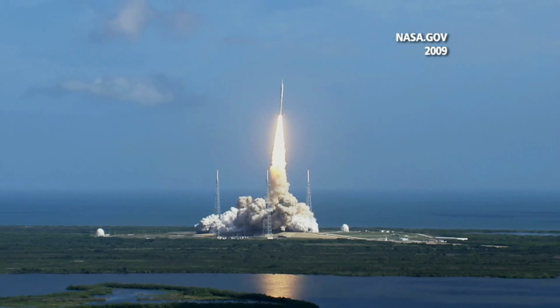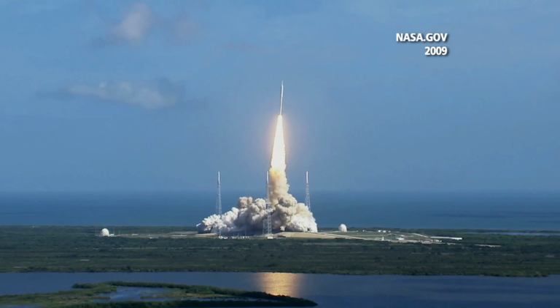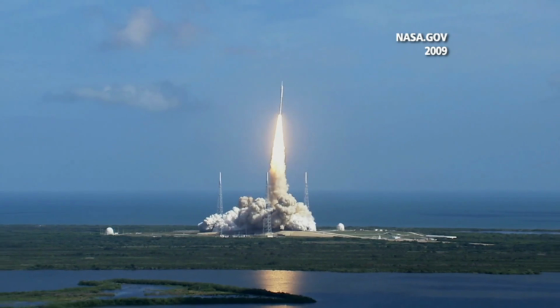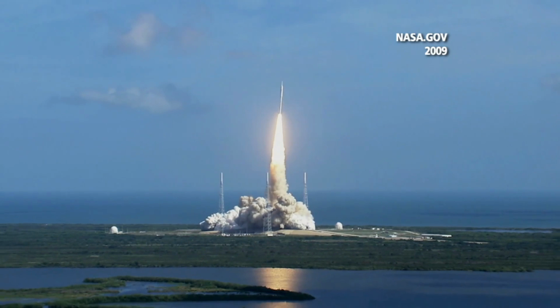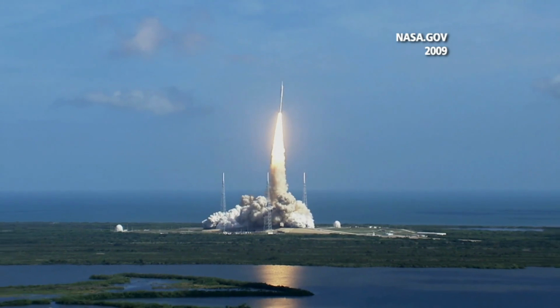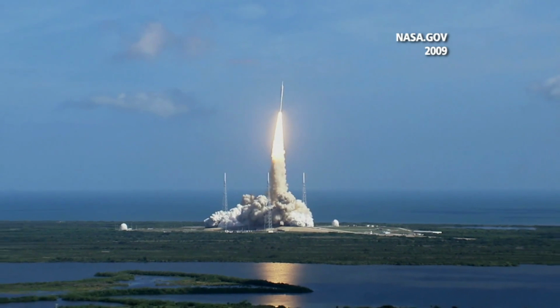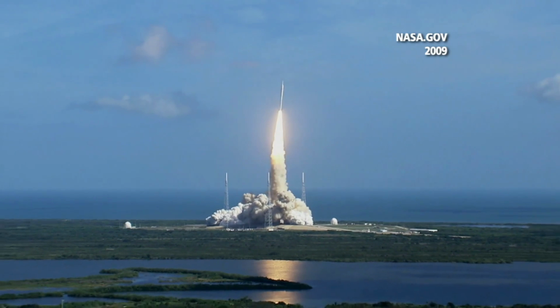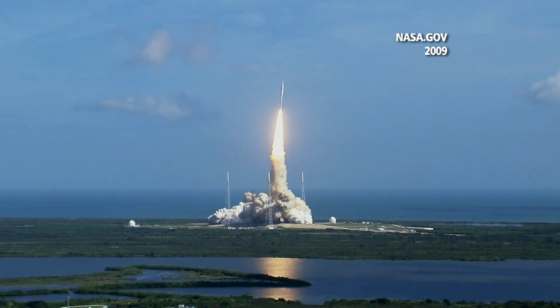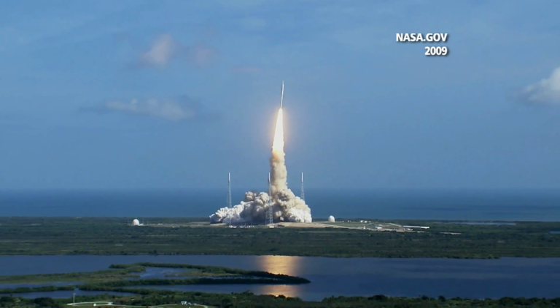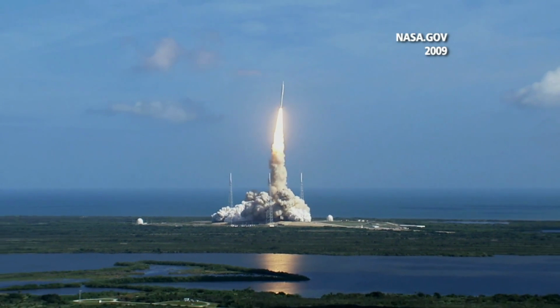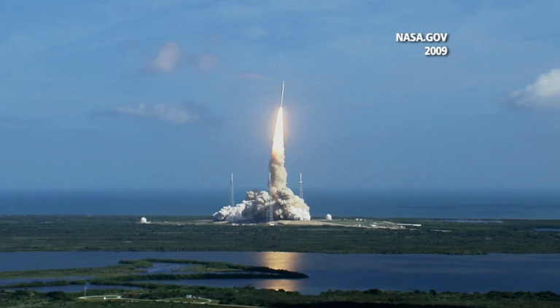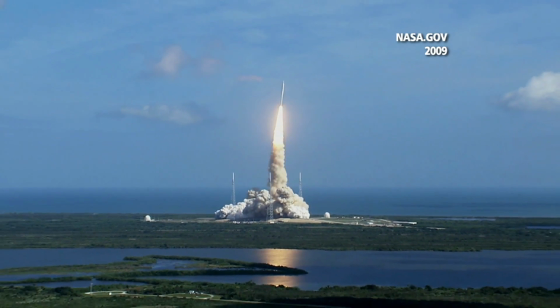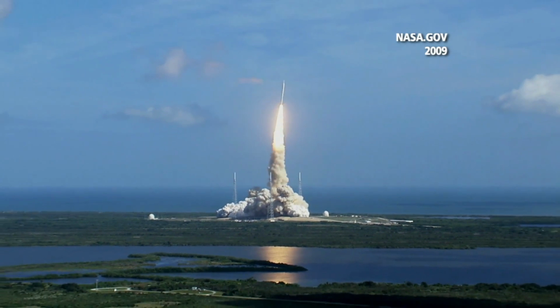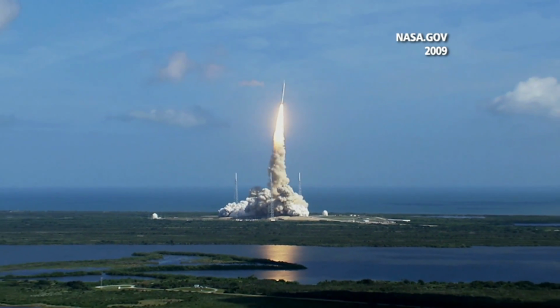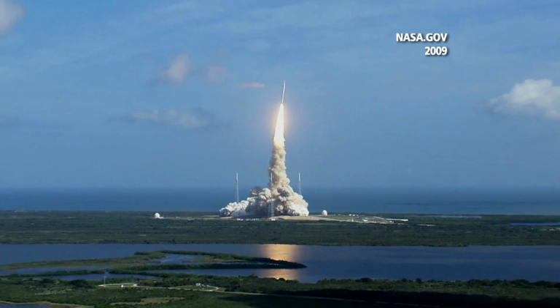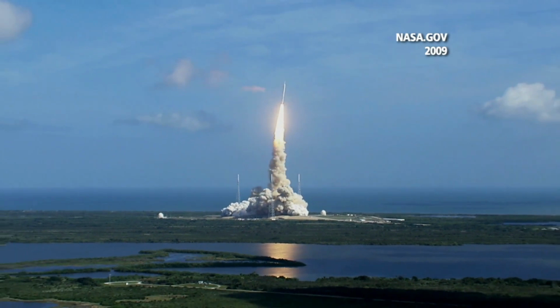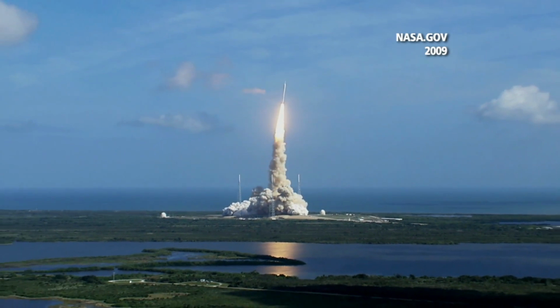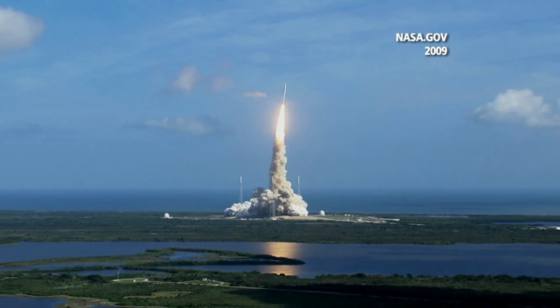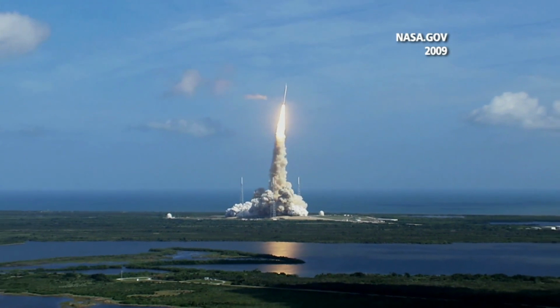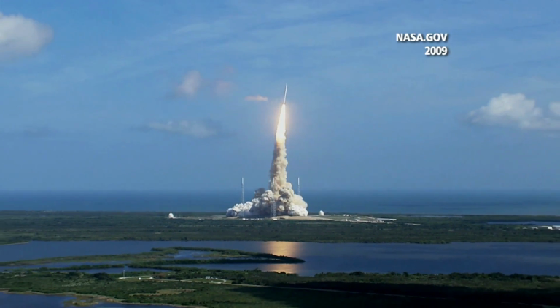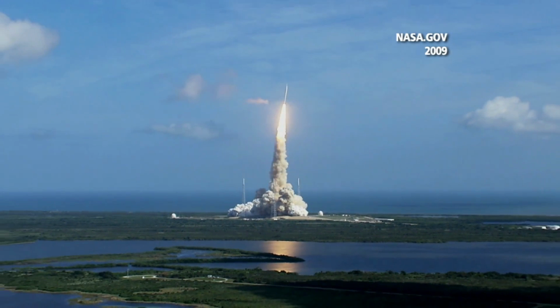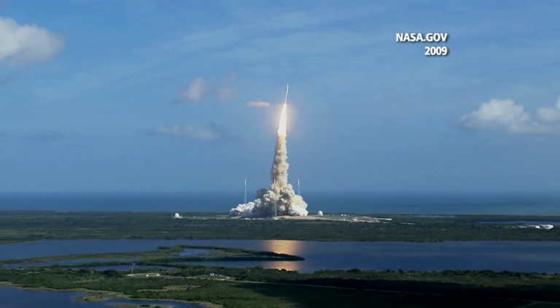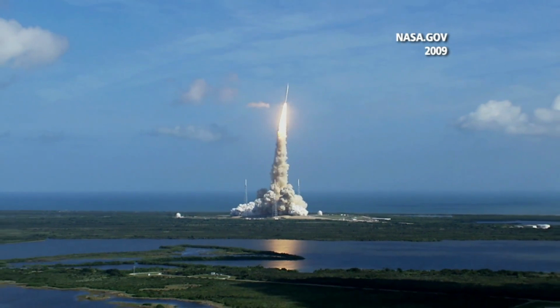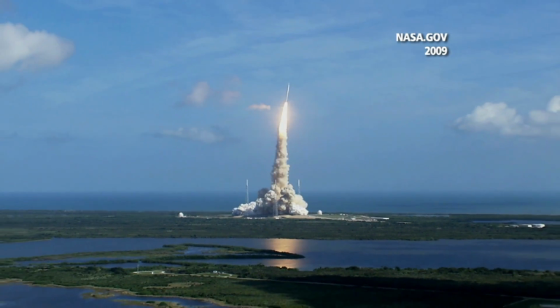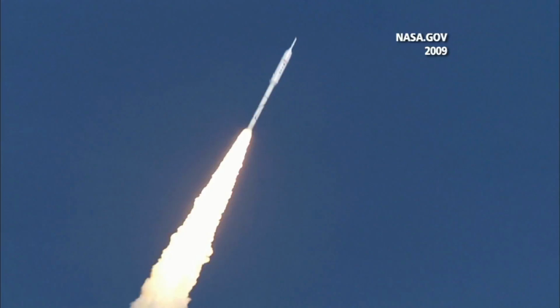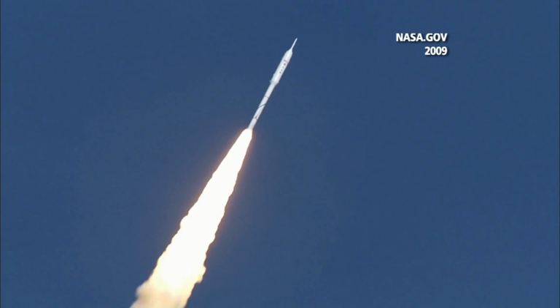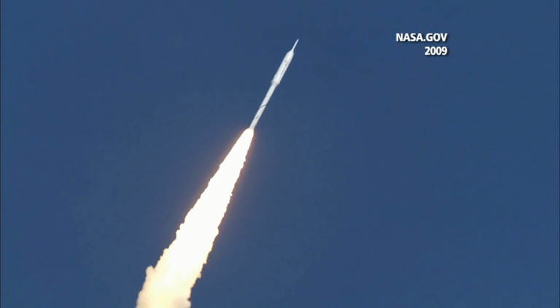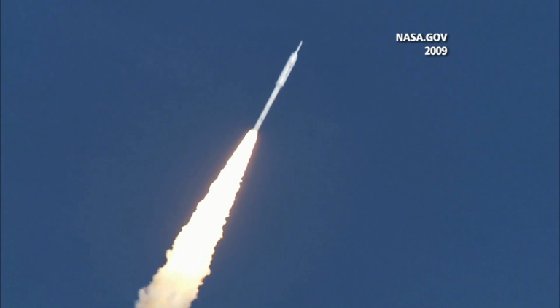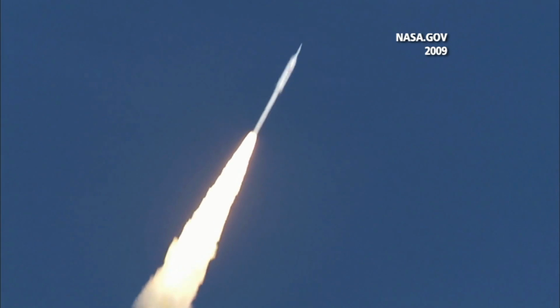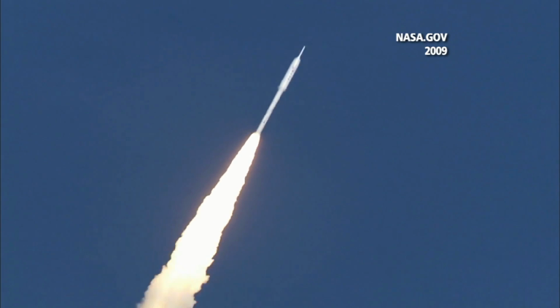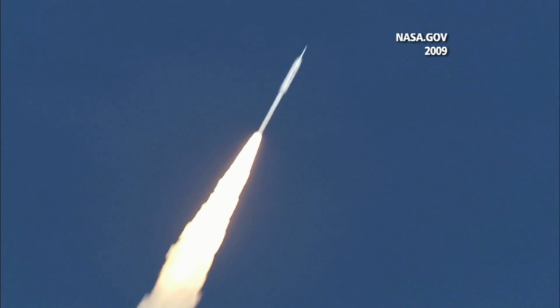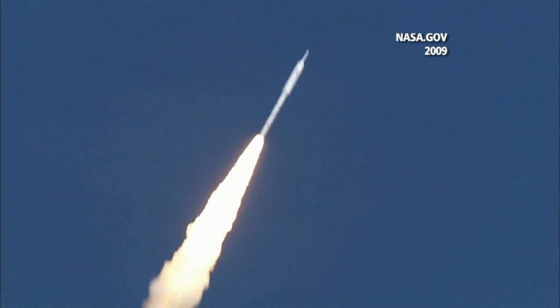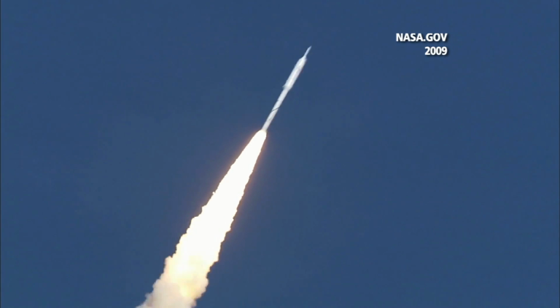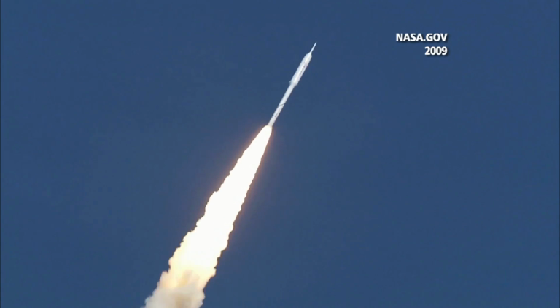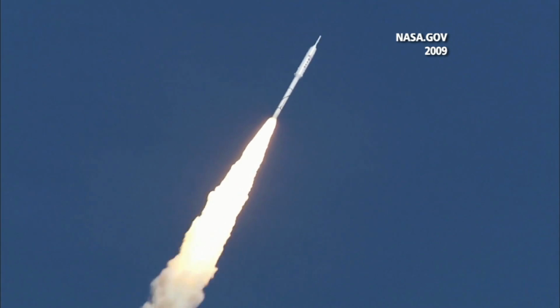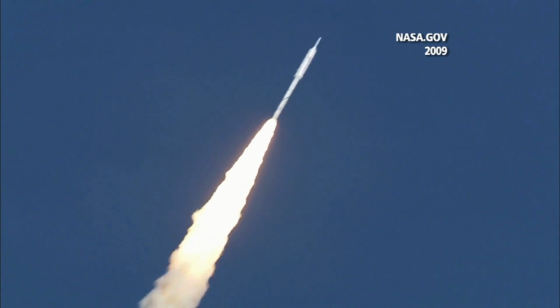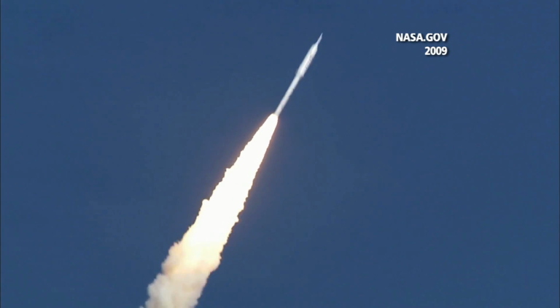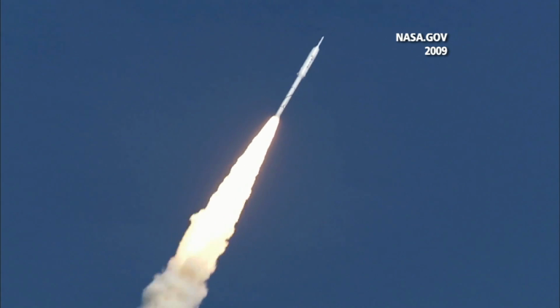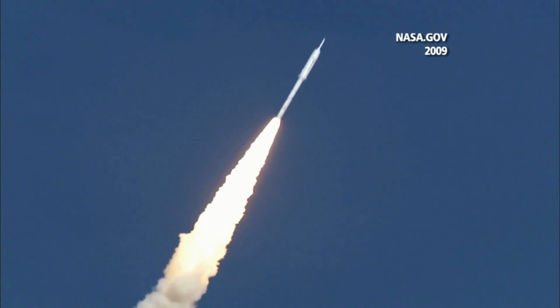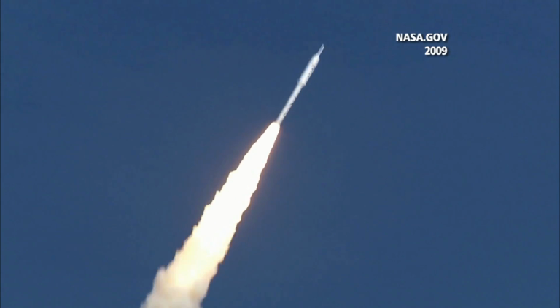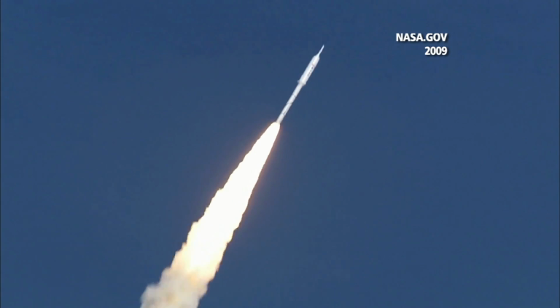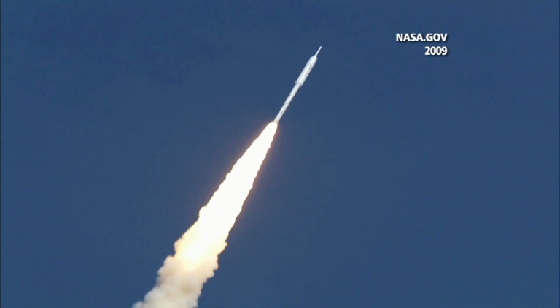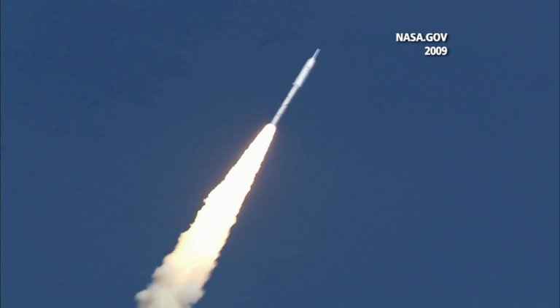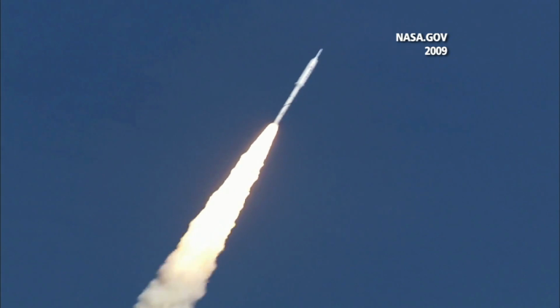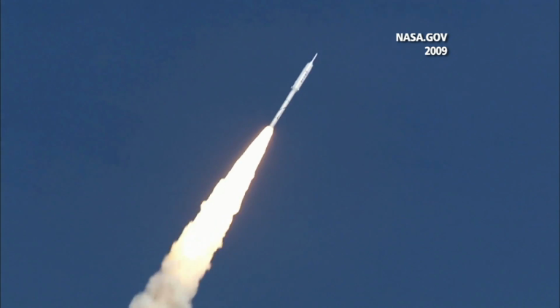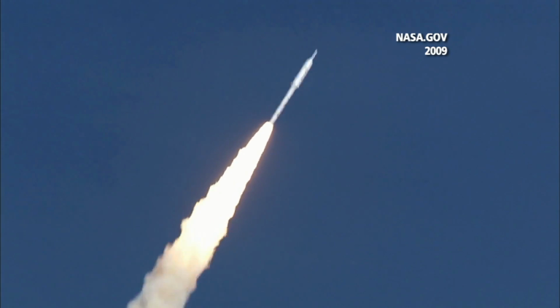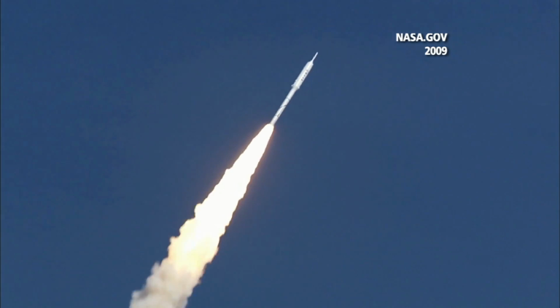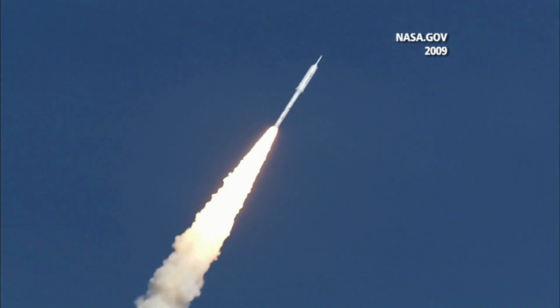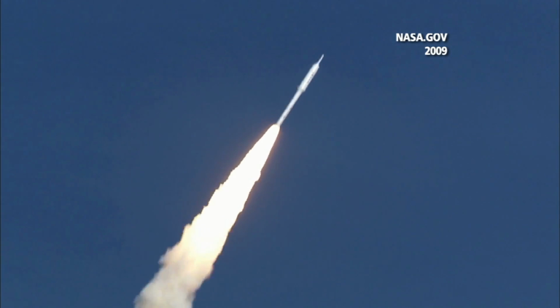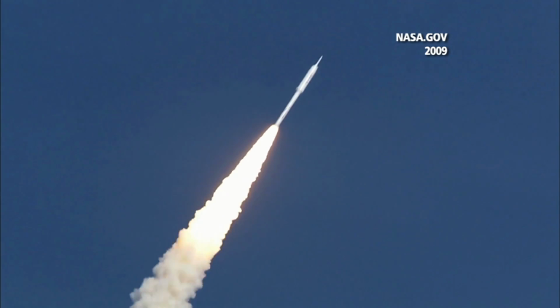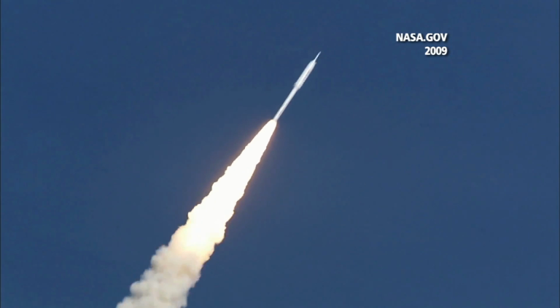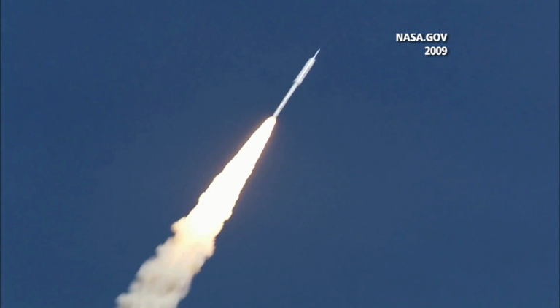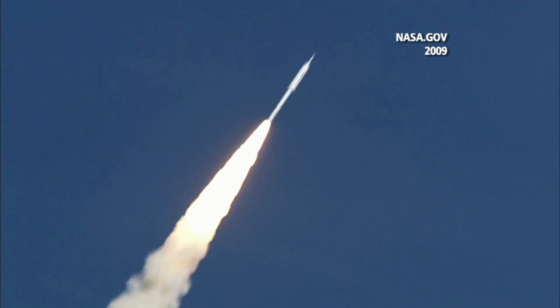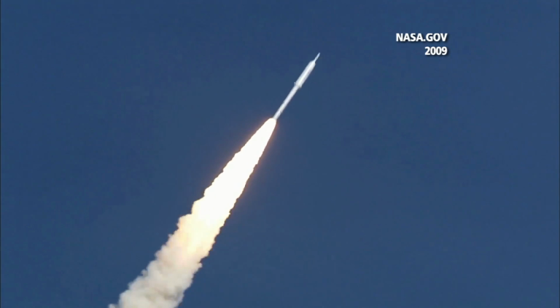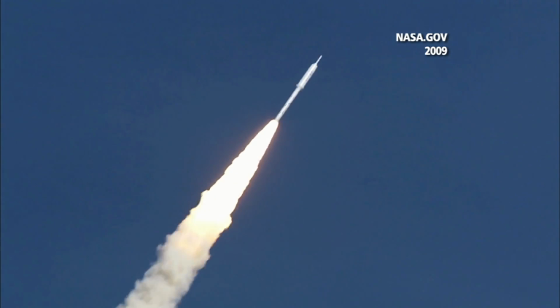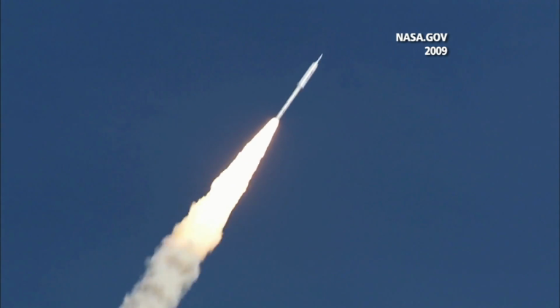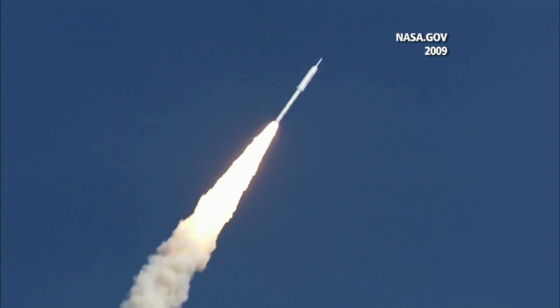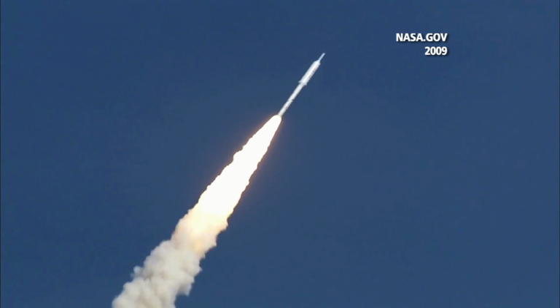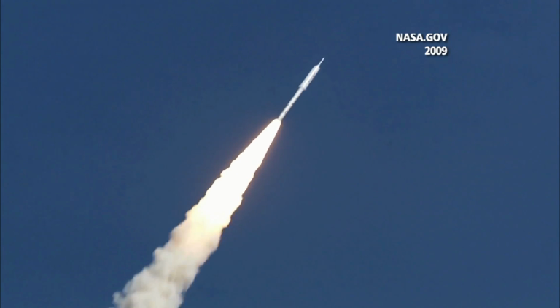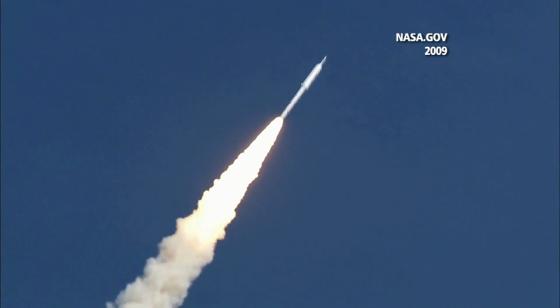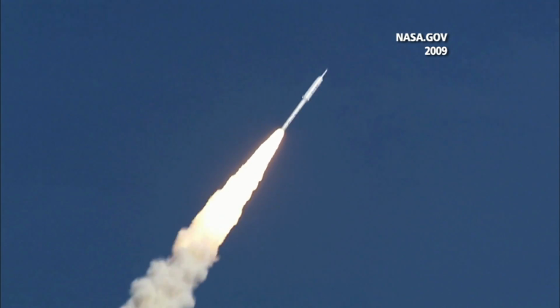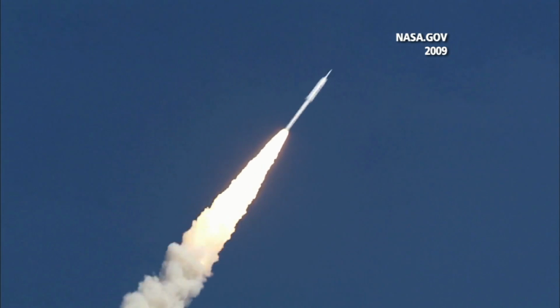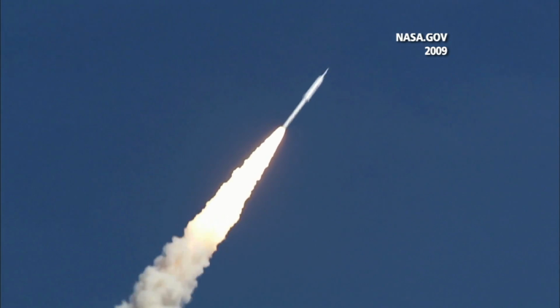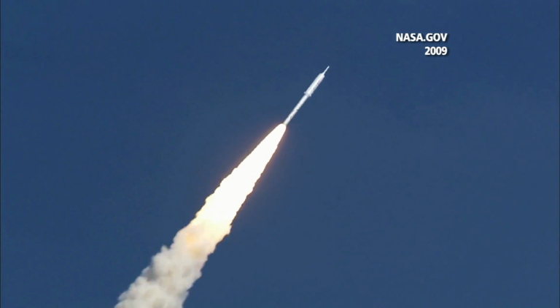Ares 1 was set to be the next rocket to blast Americans into space after the shuttle fleet was retired. We passed Mach 1.